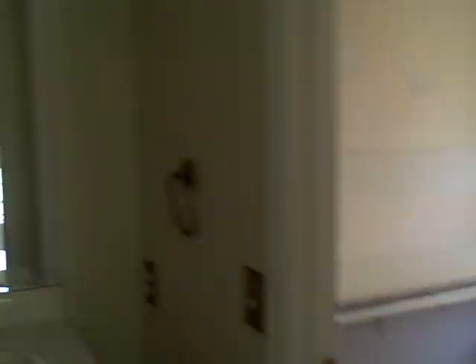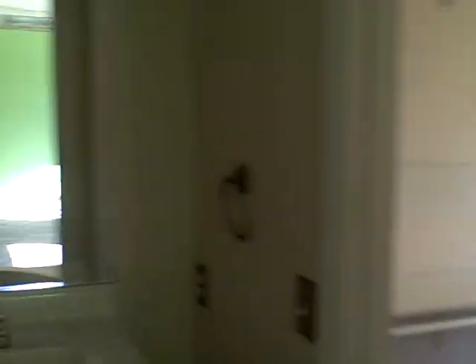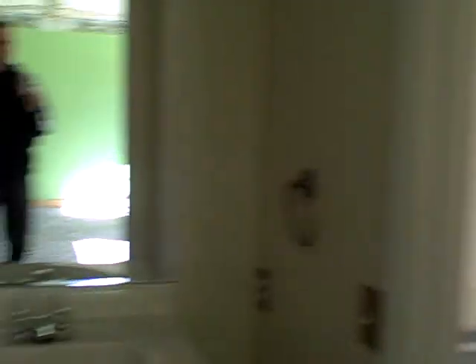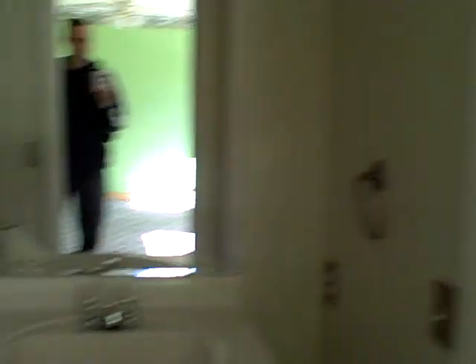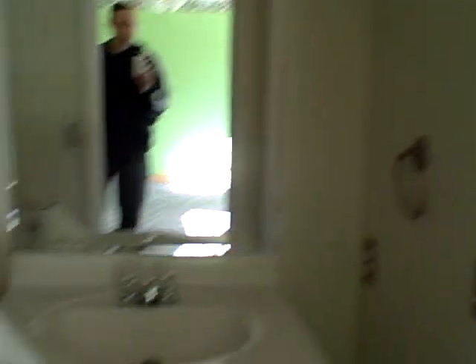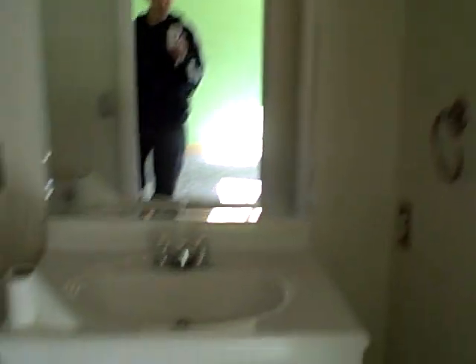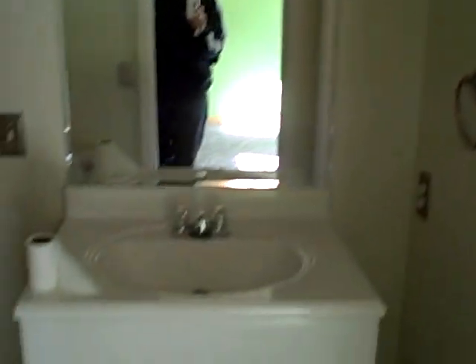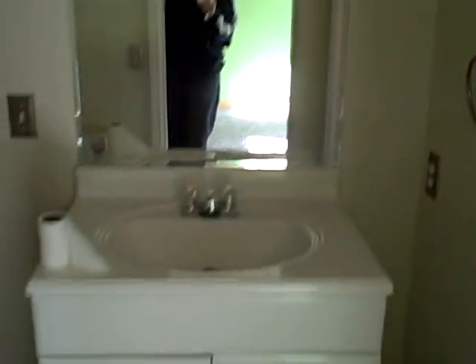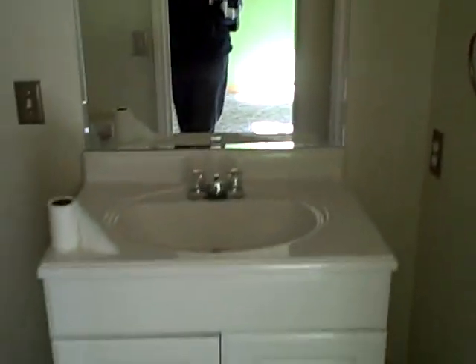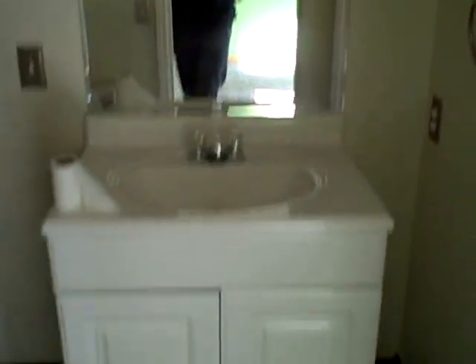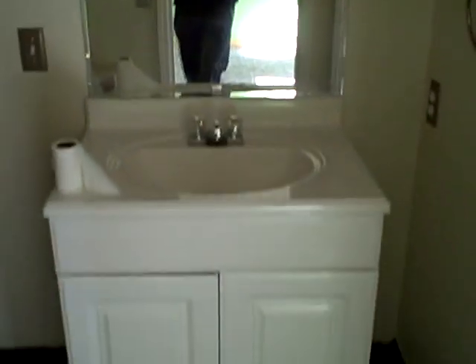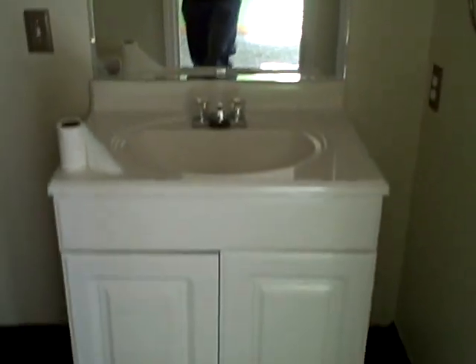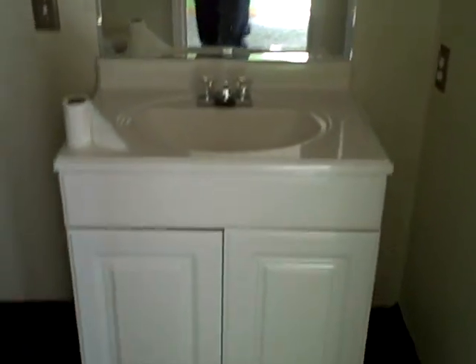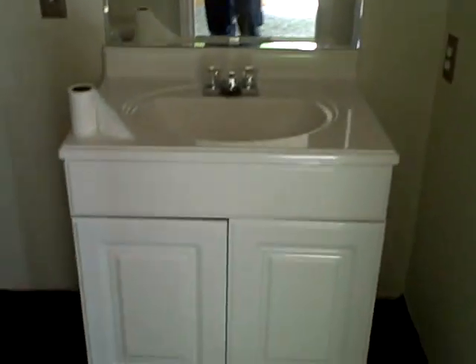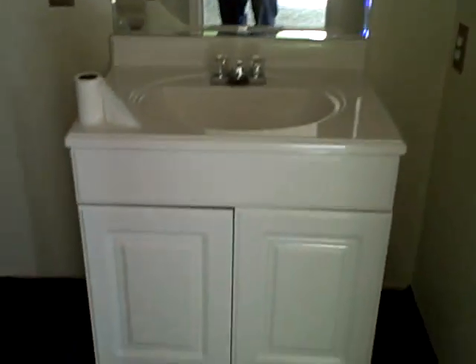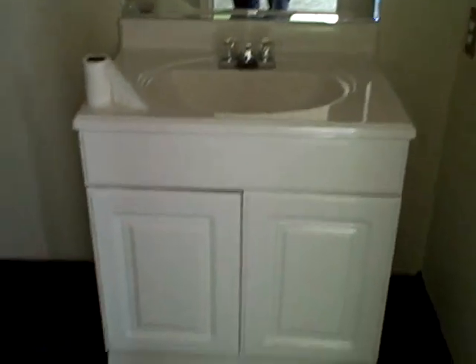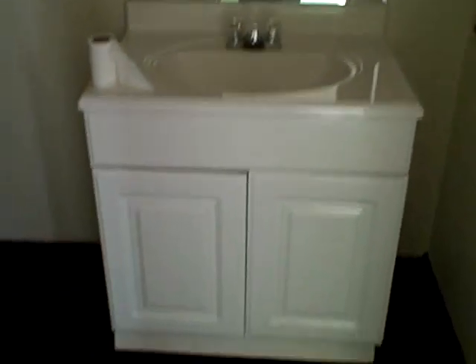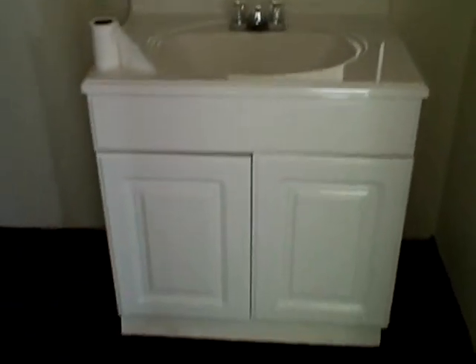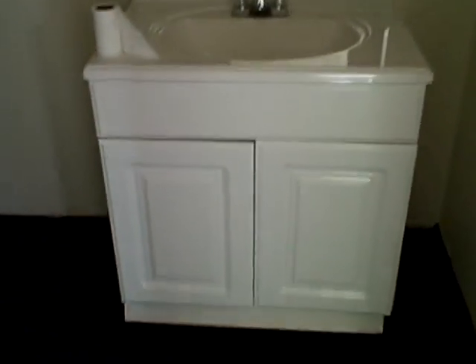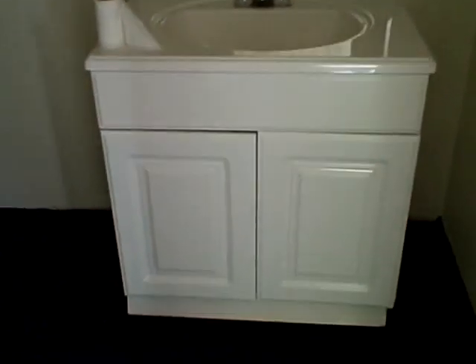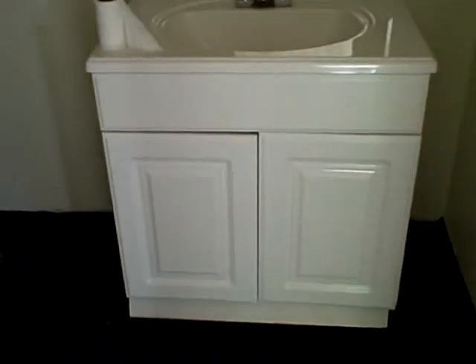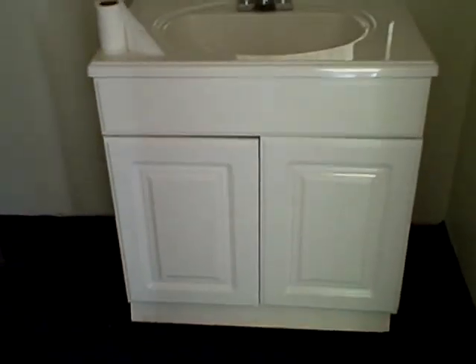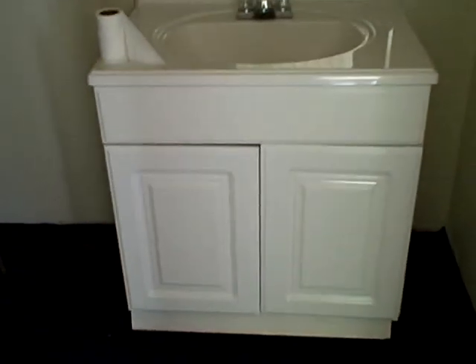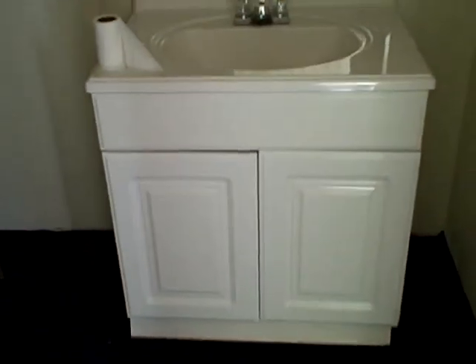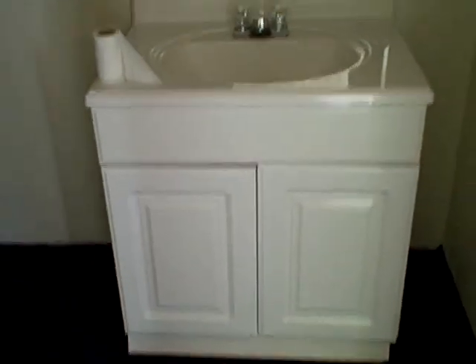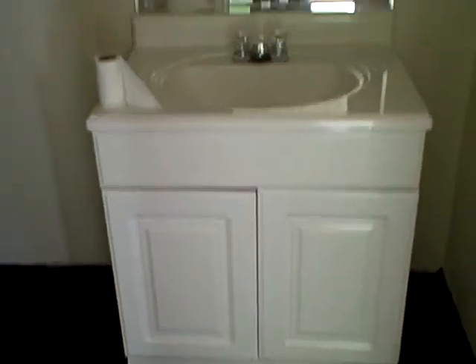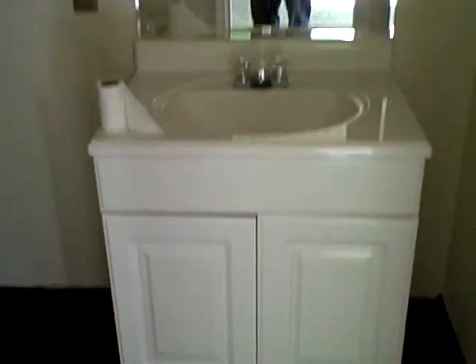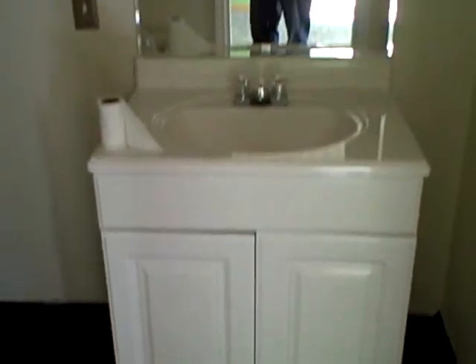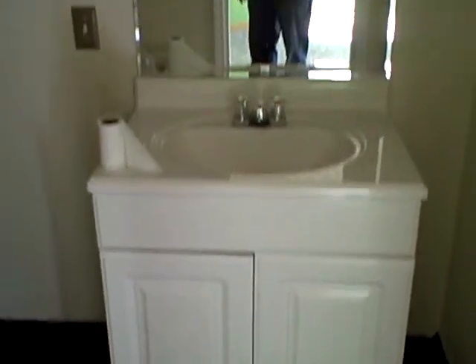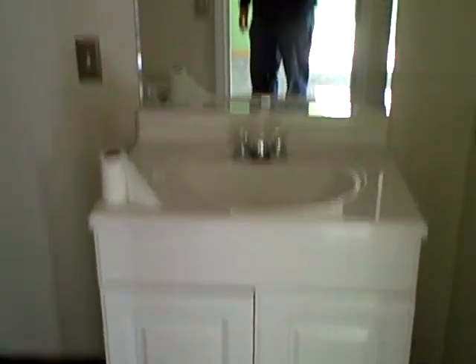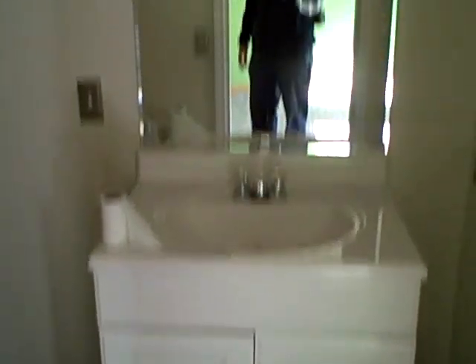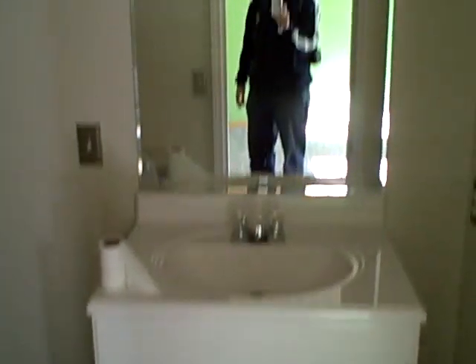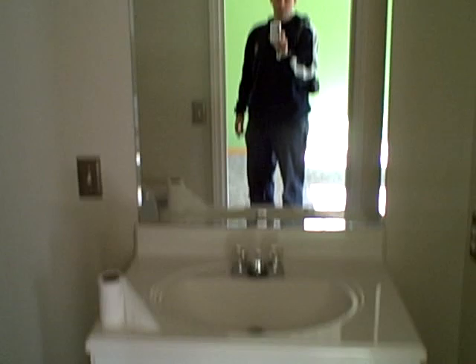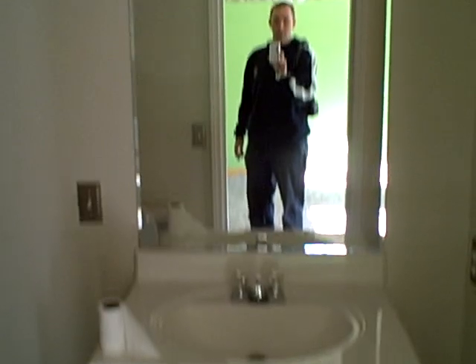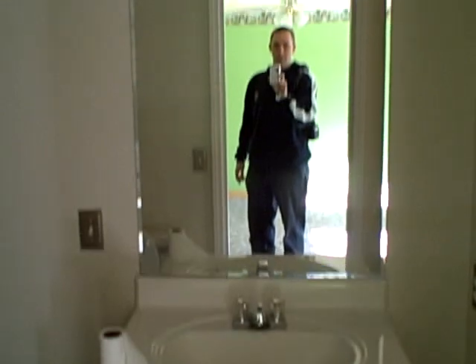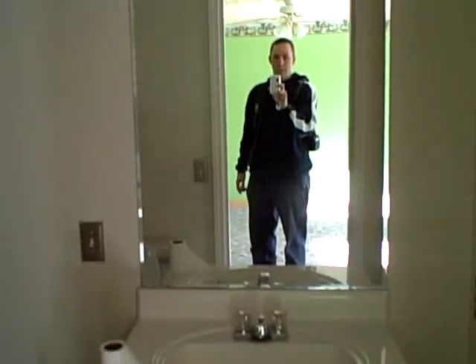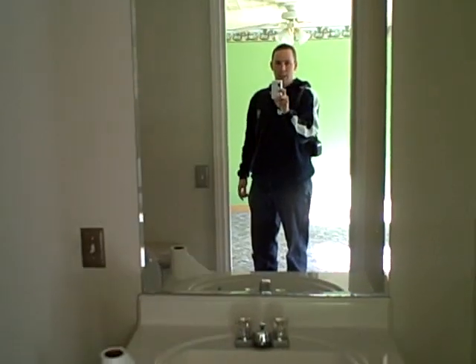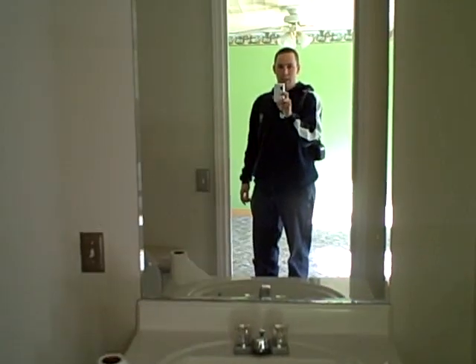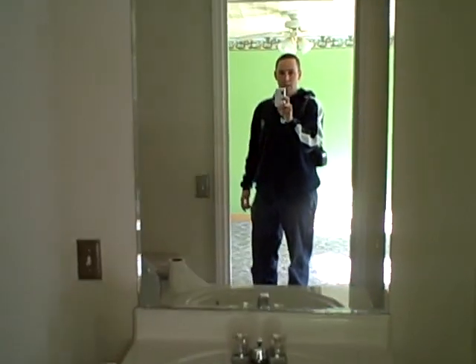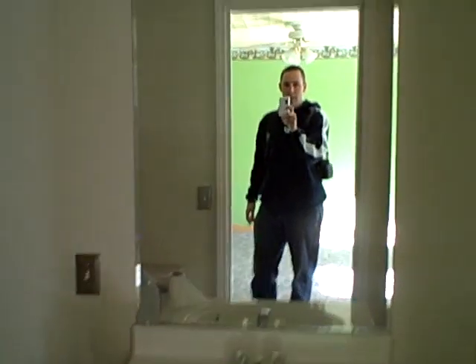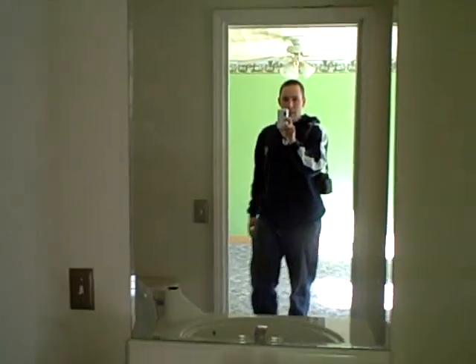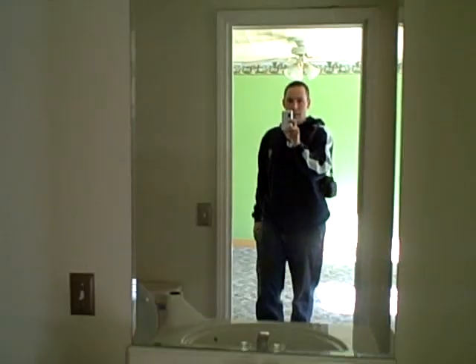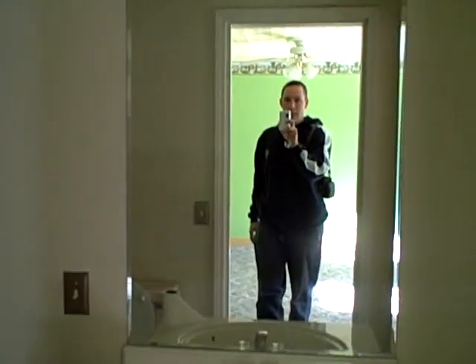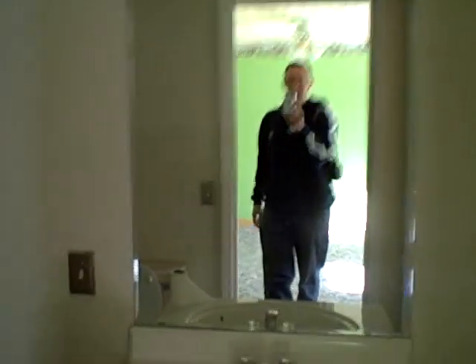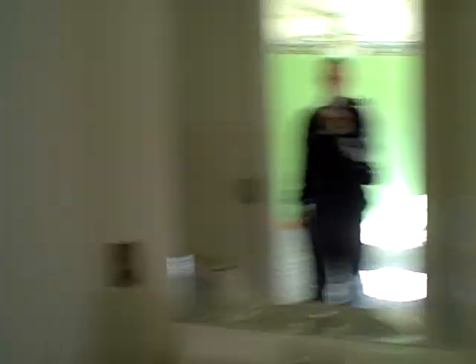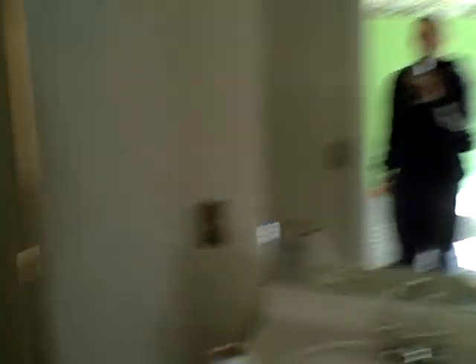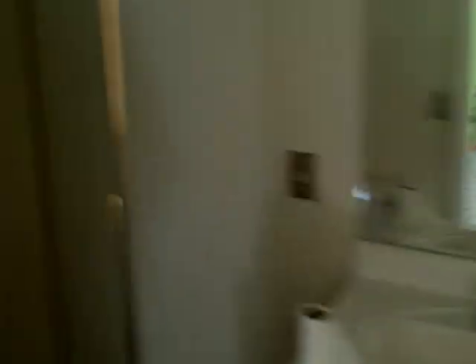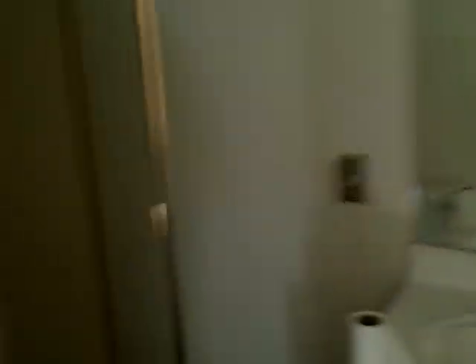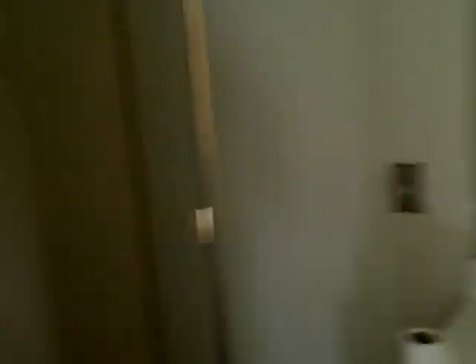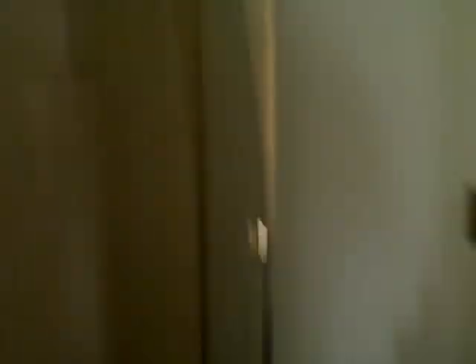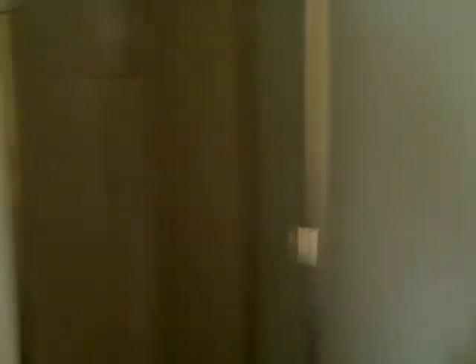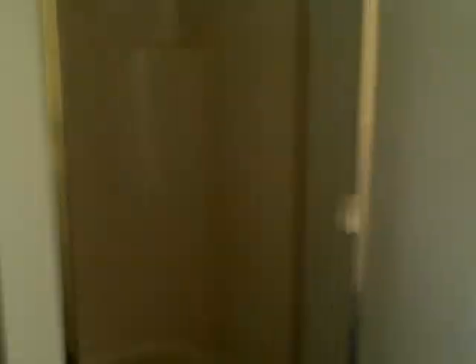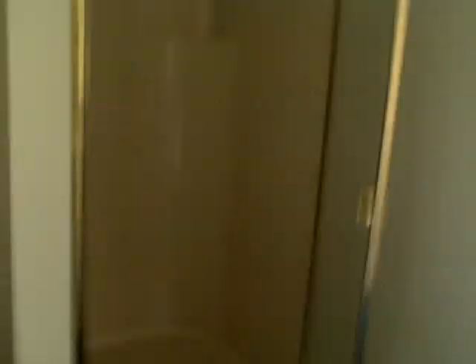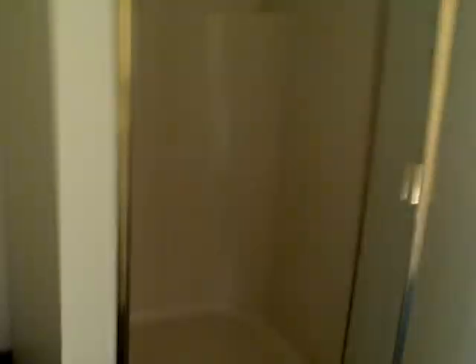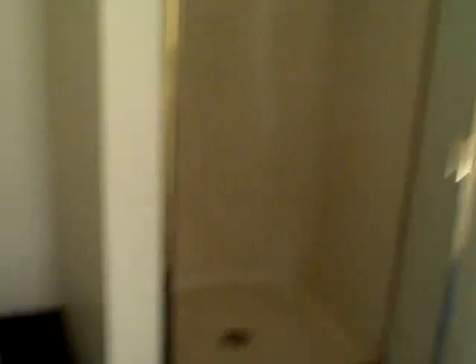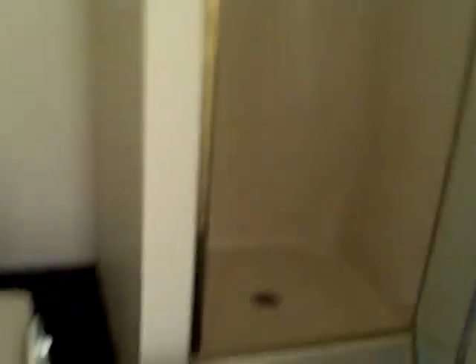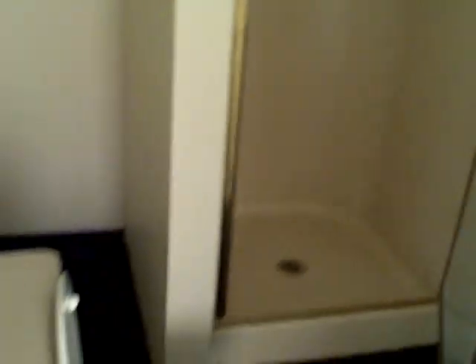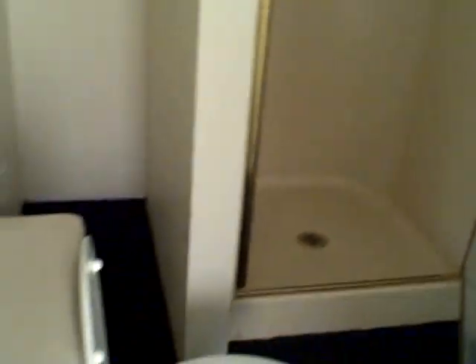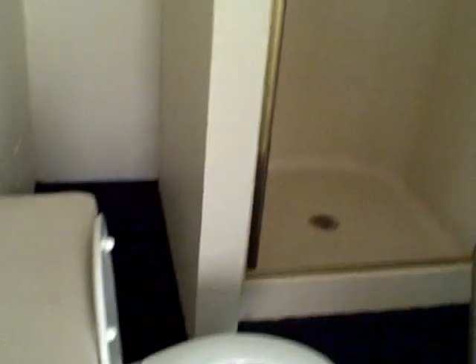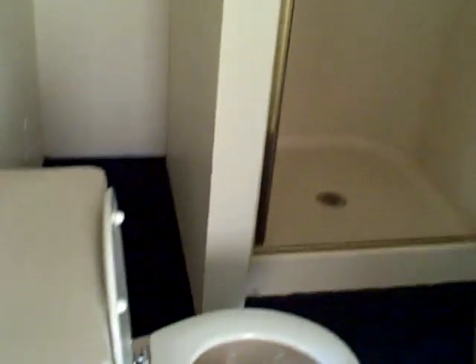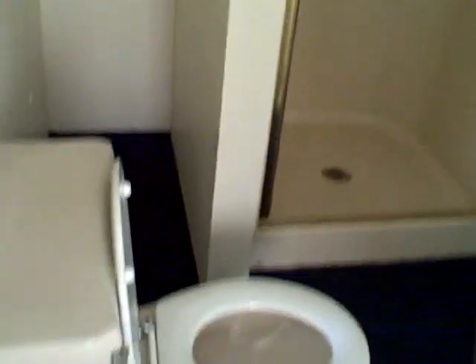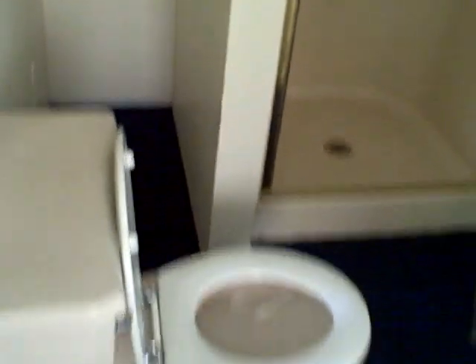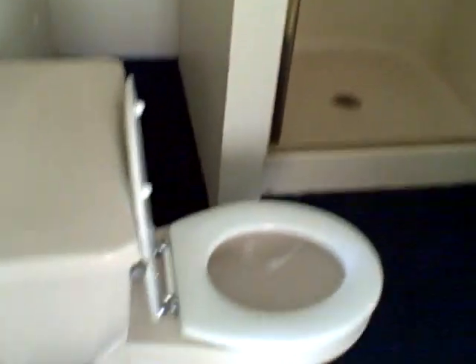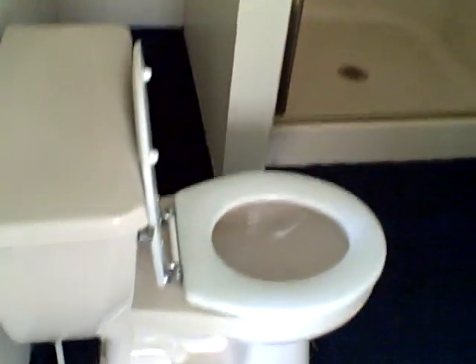Up here in the front is the second bathroom. You can see the new fixtures there.